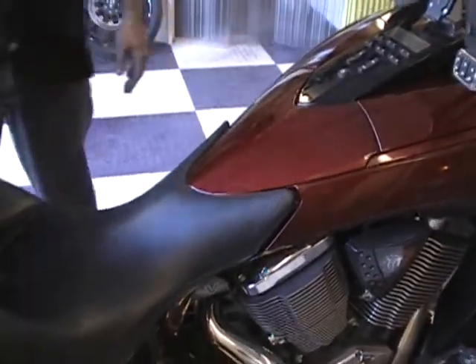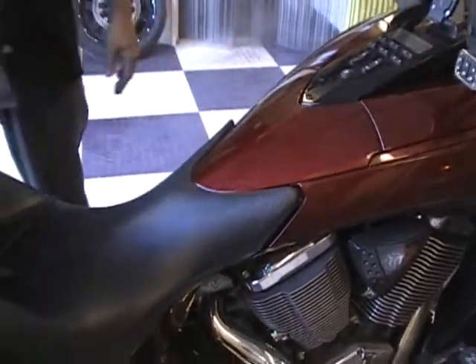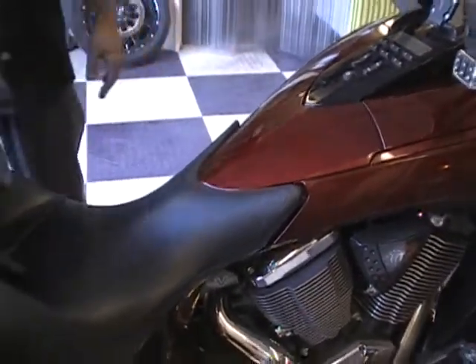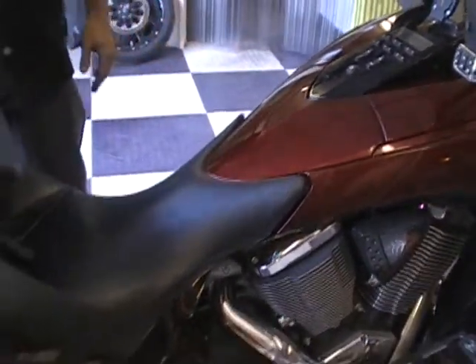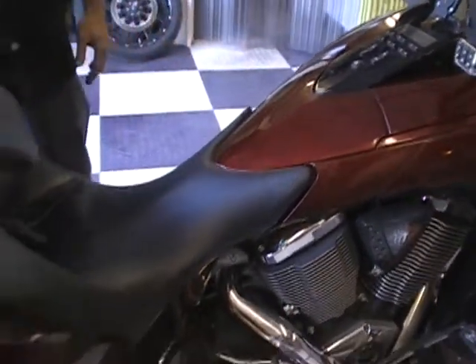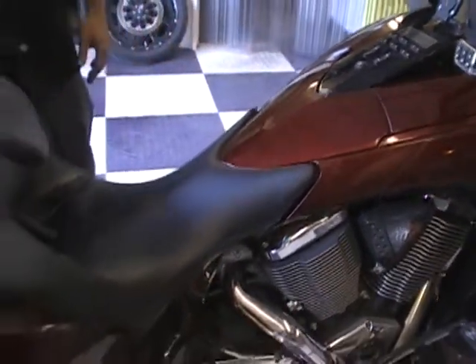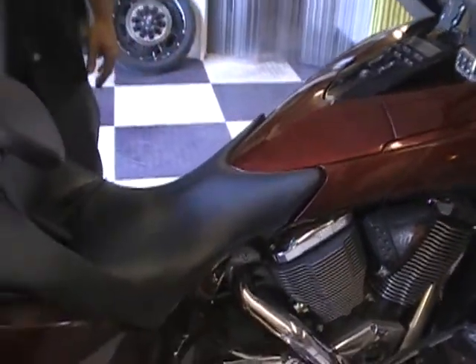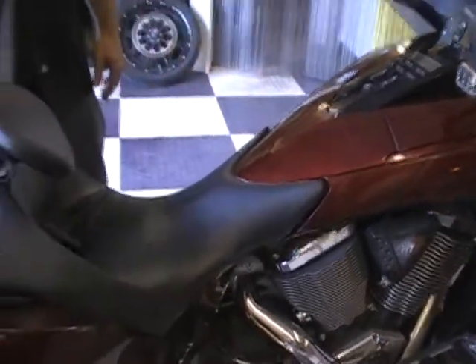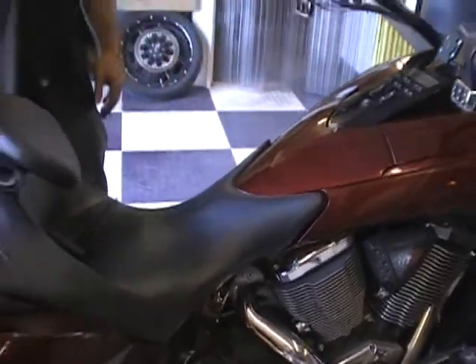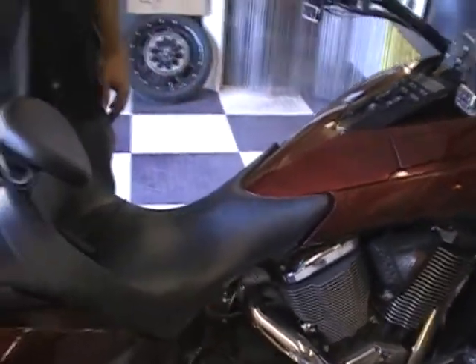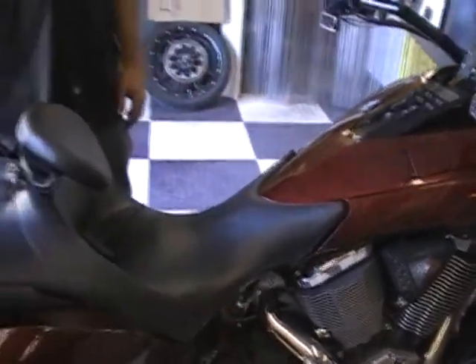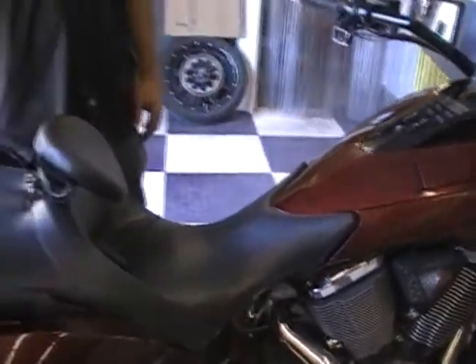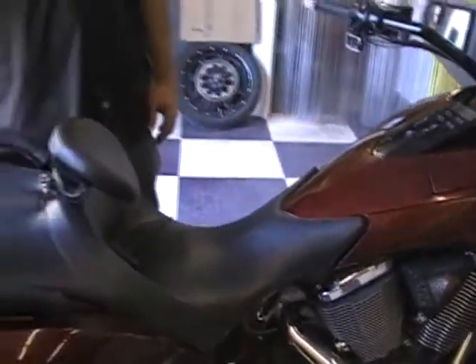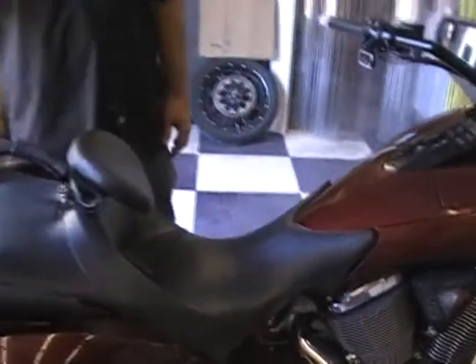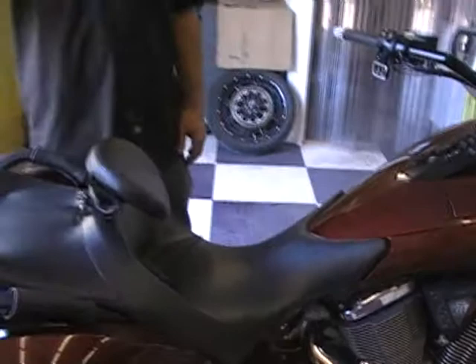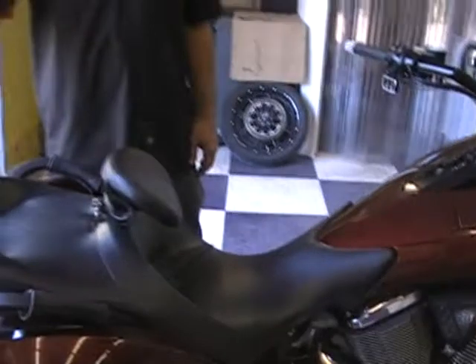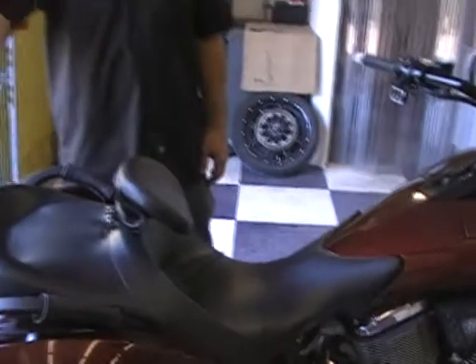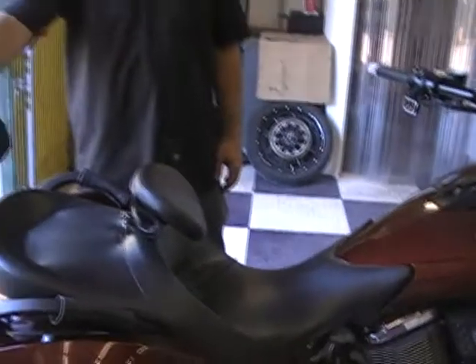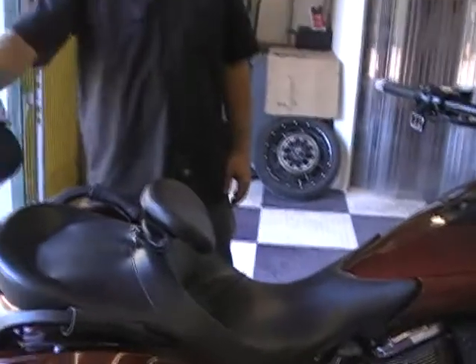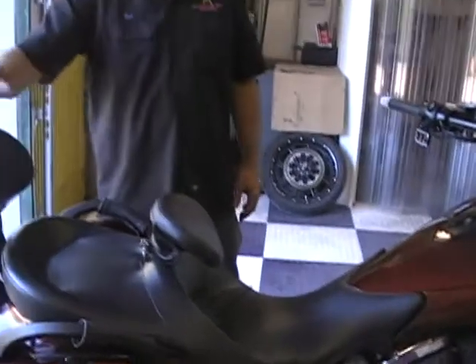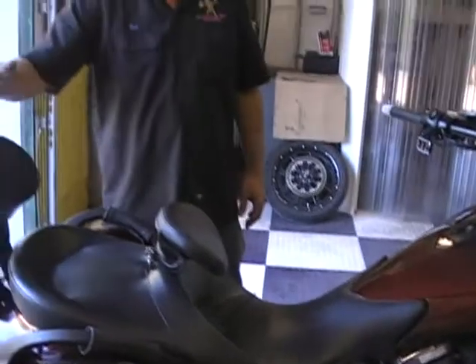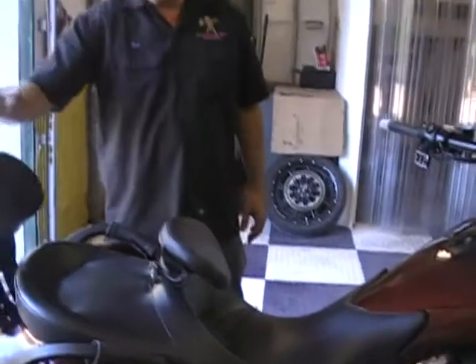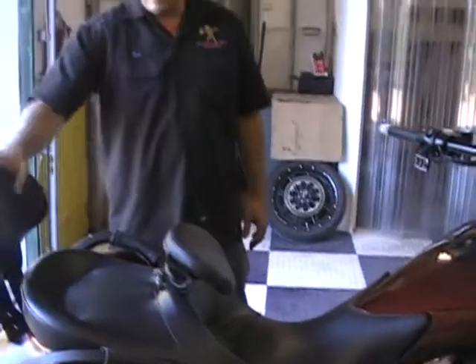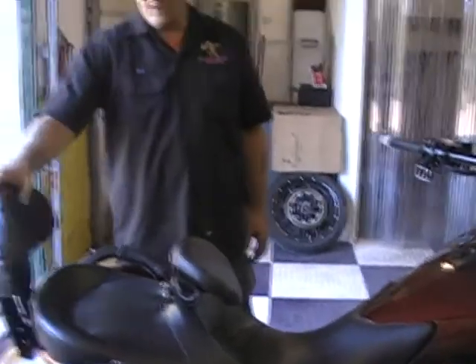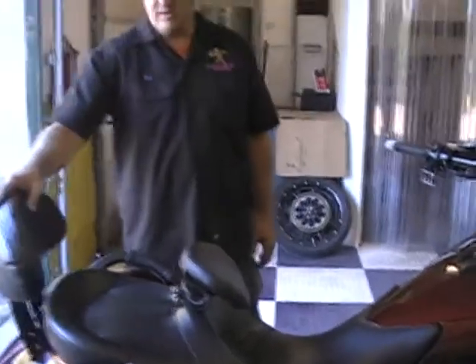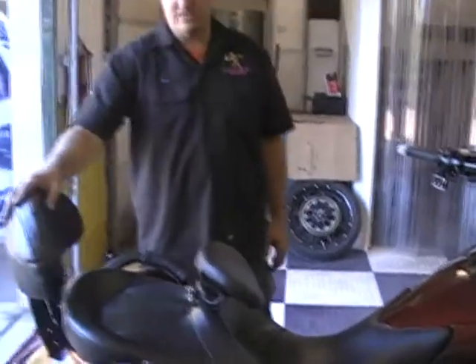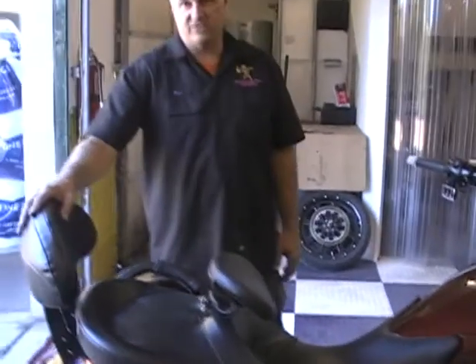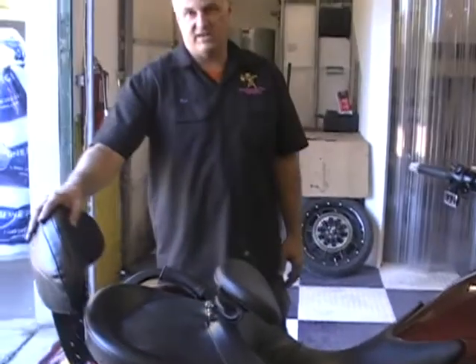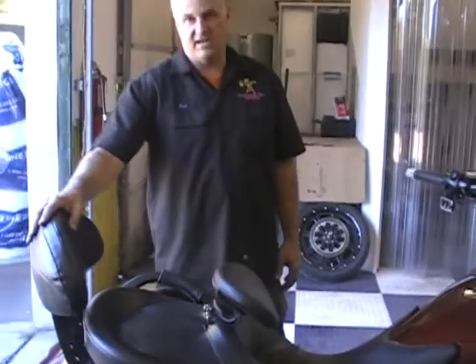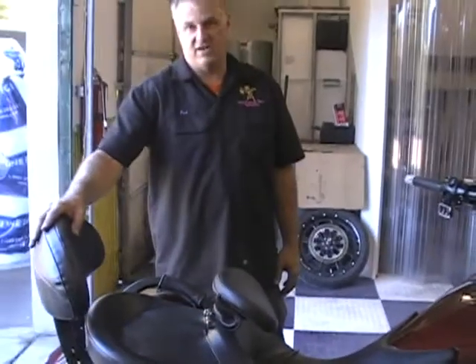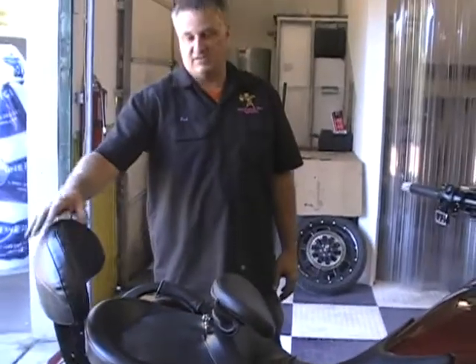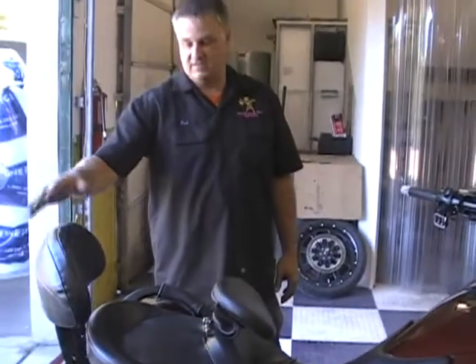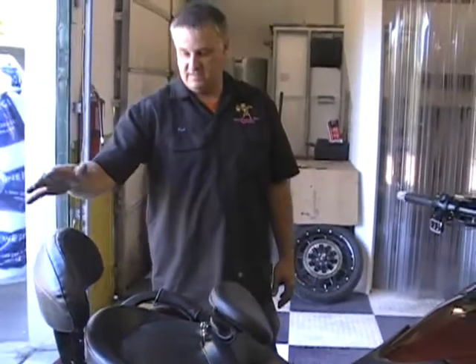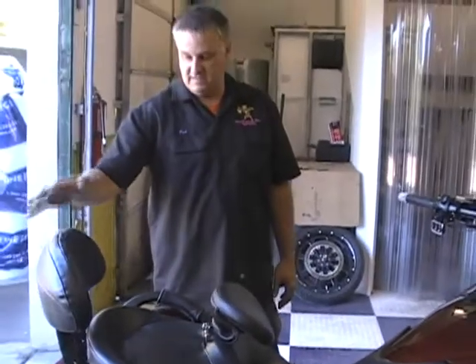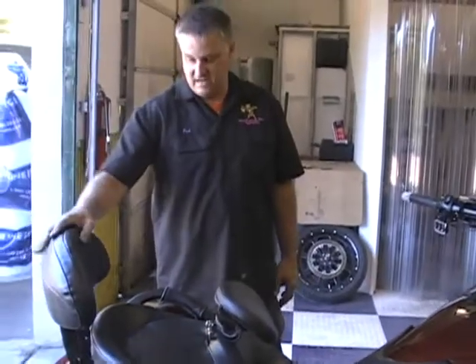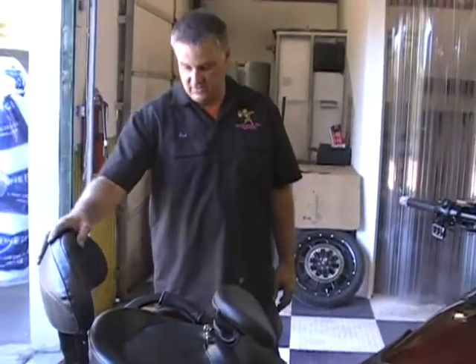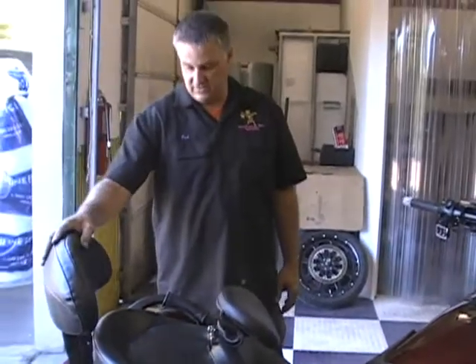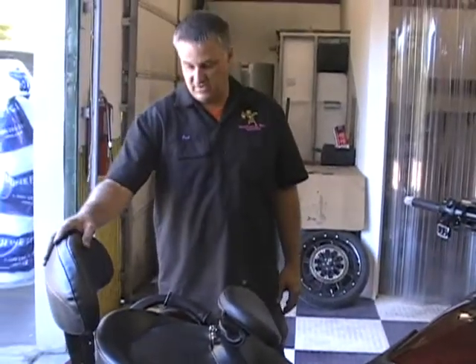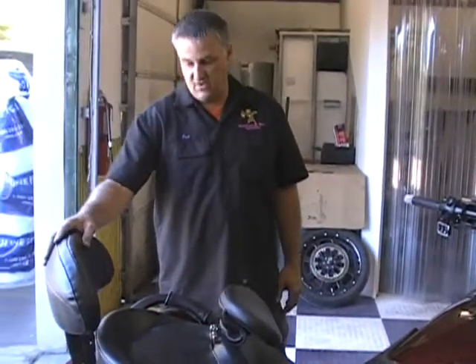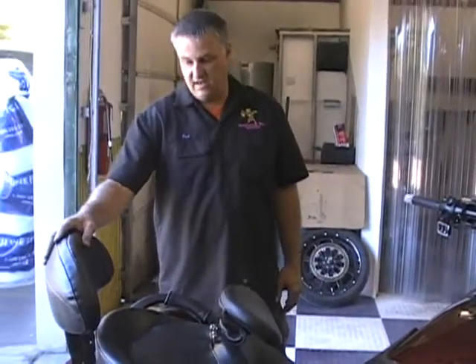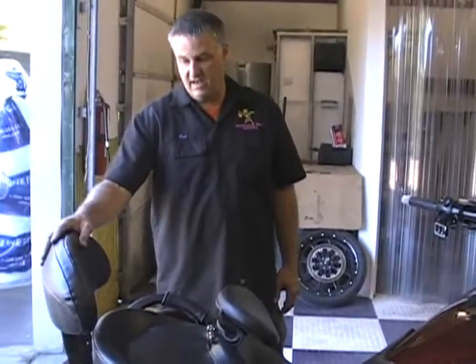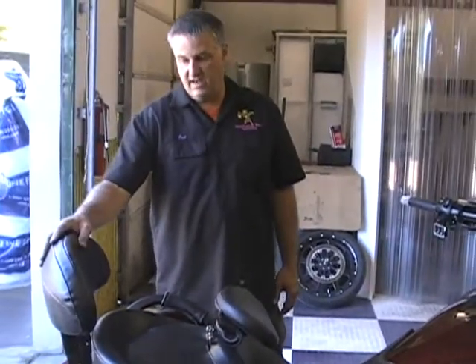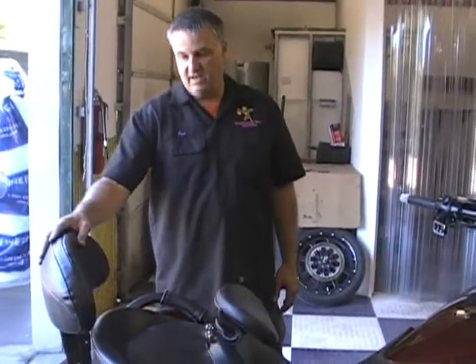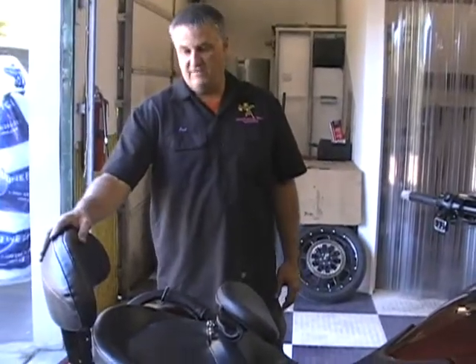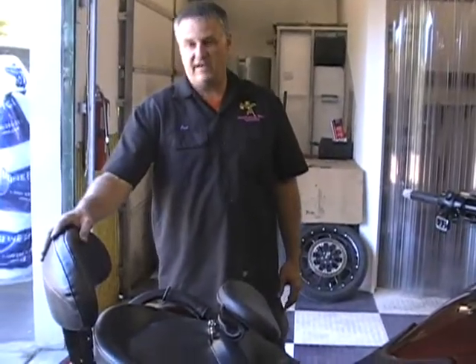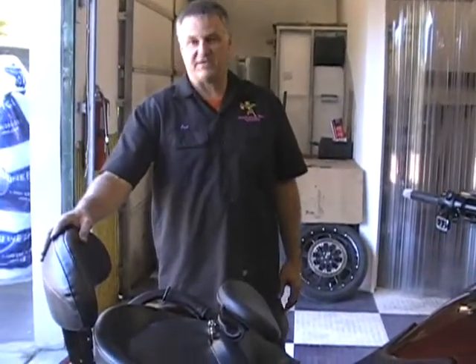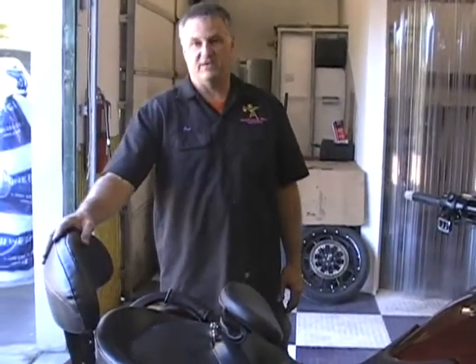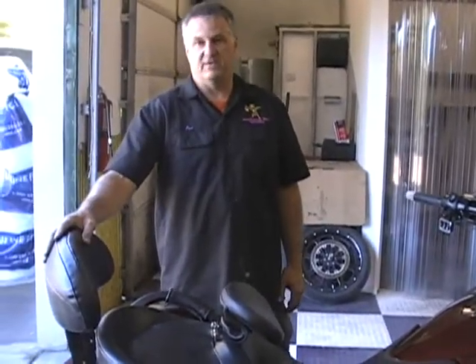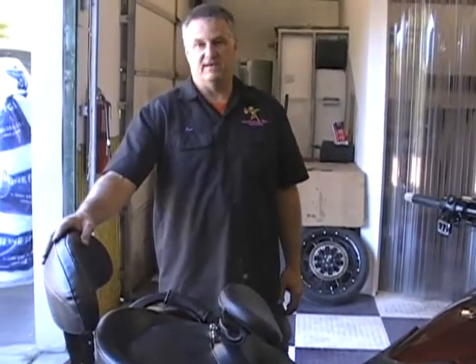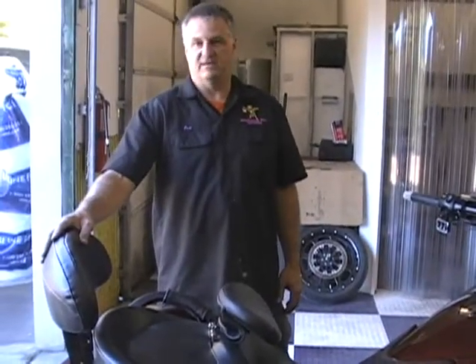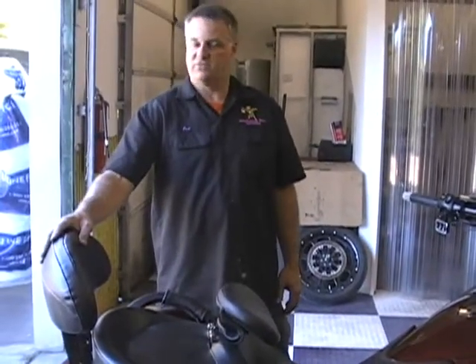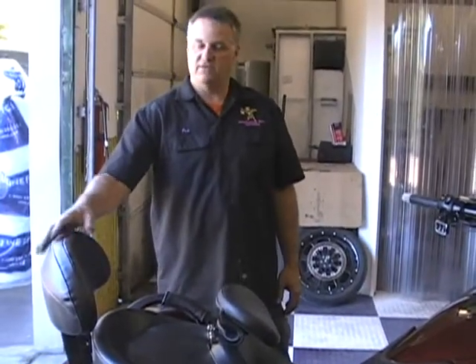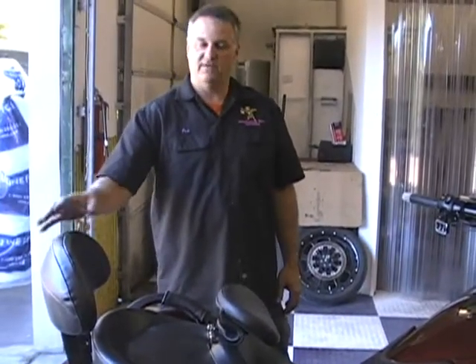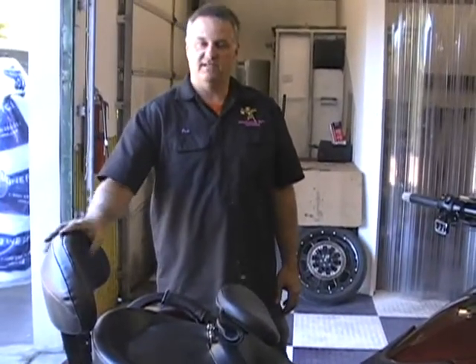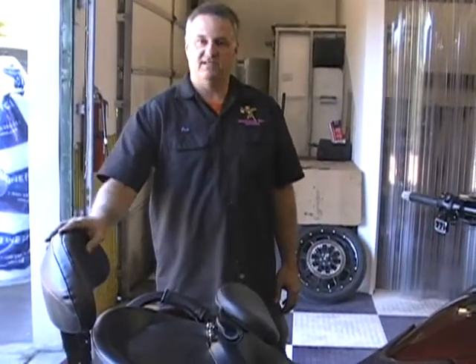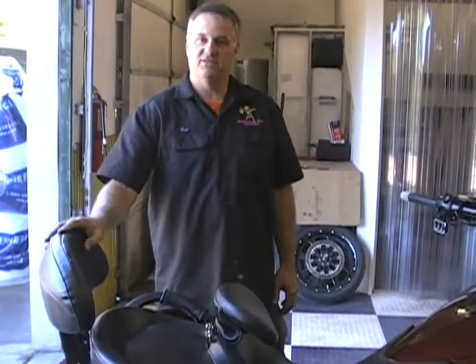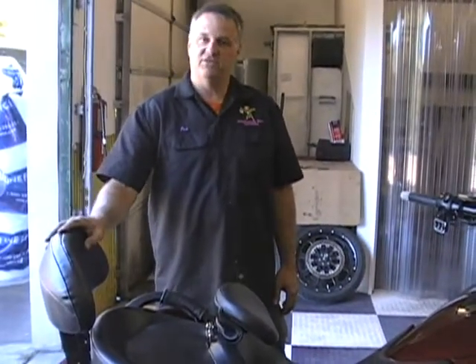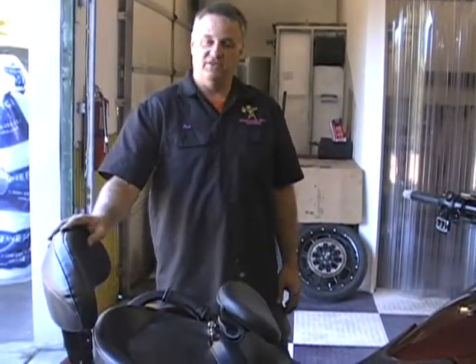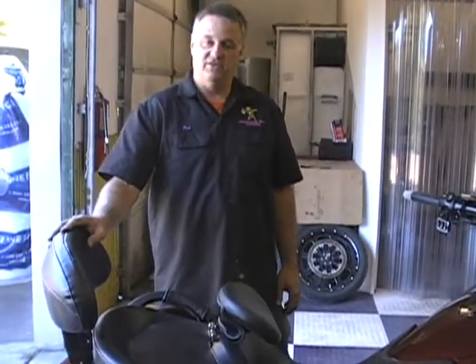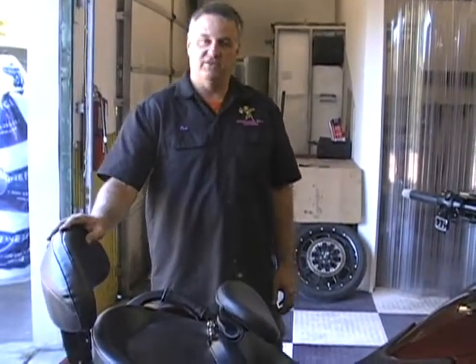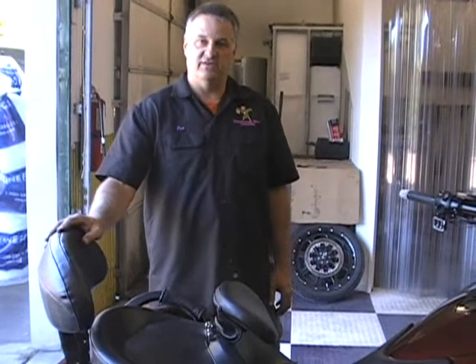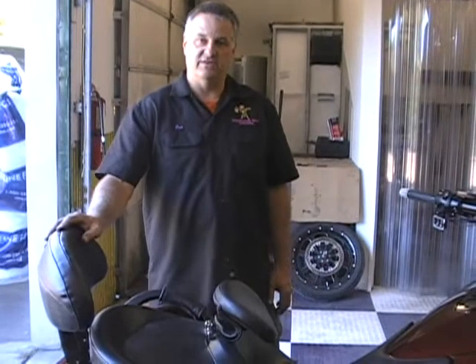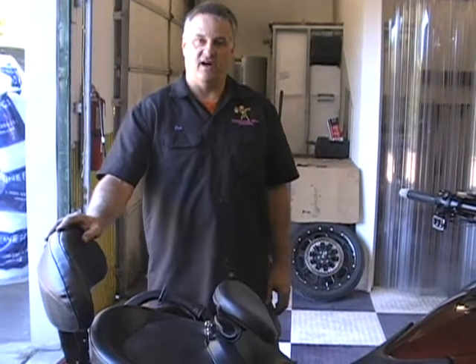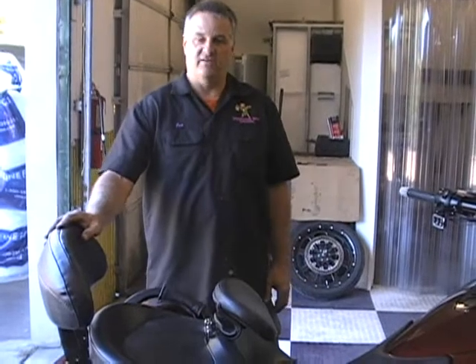That's how you install one of these Witch Doctor backrests — or again, this is how you install a Victory one. It's real easy to do. You can do it yourself. Thanks for watching.